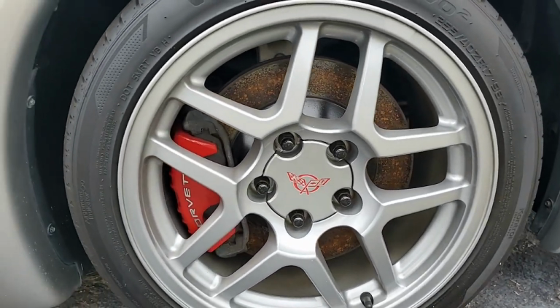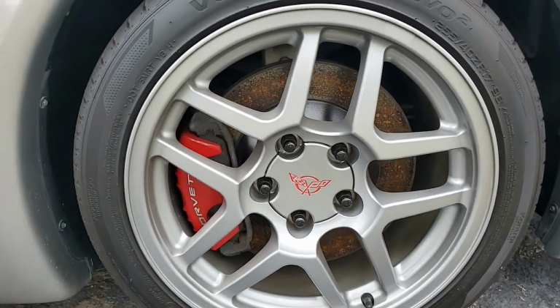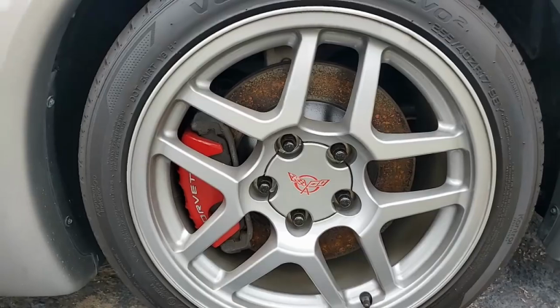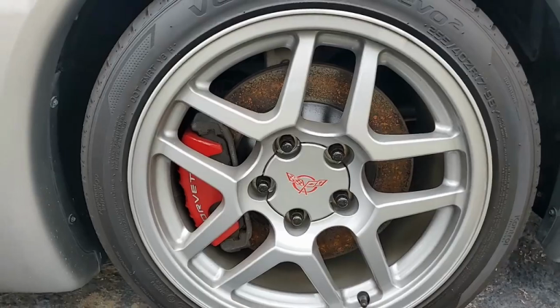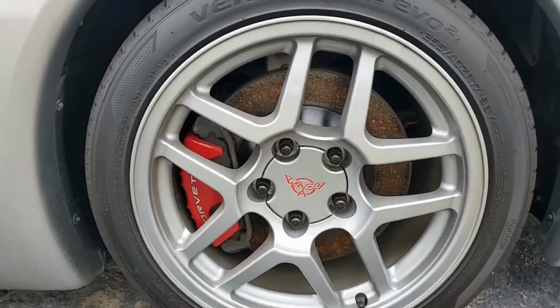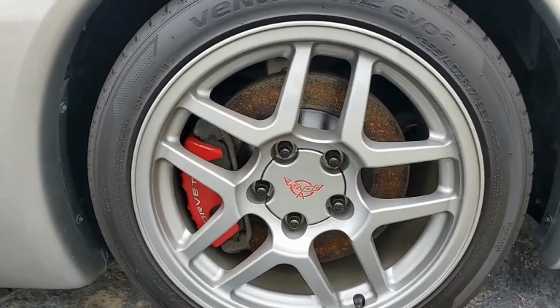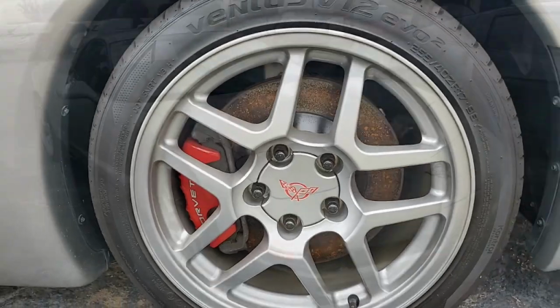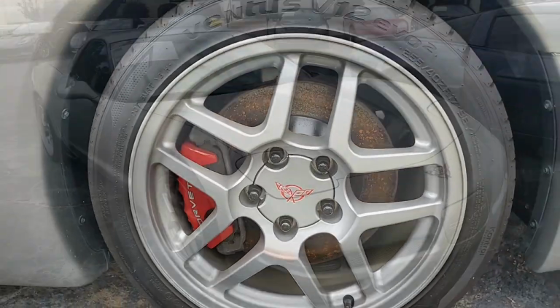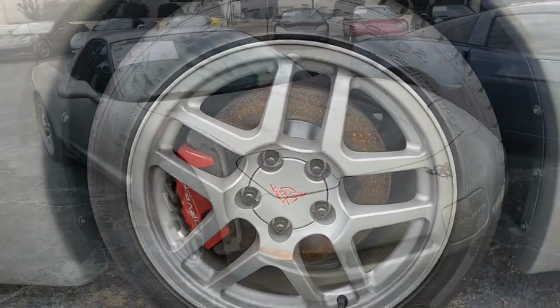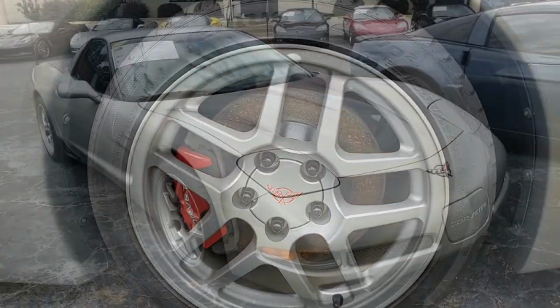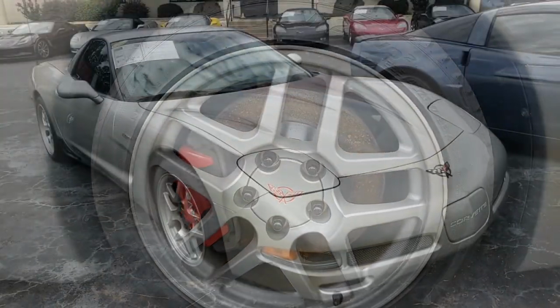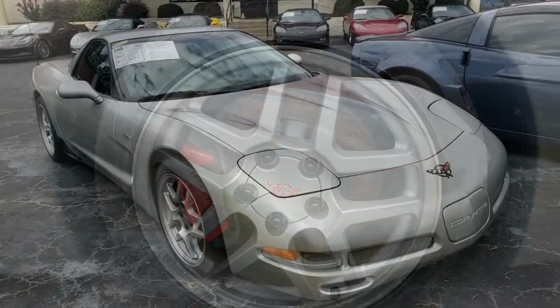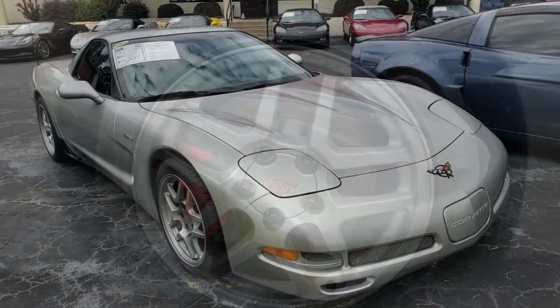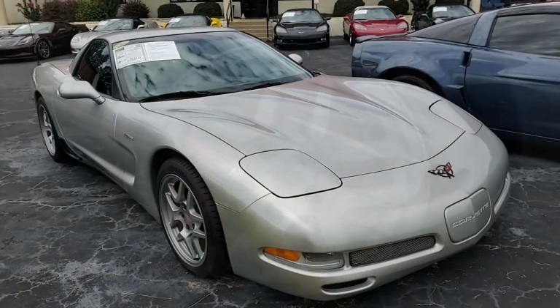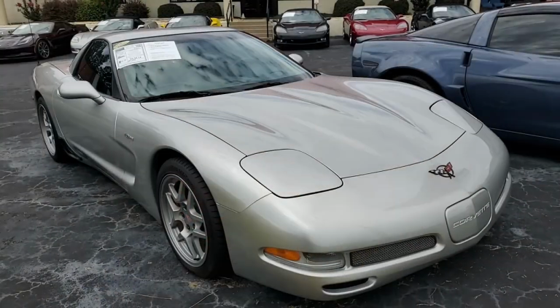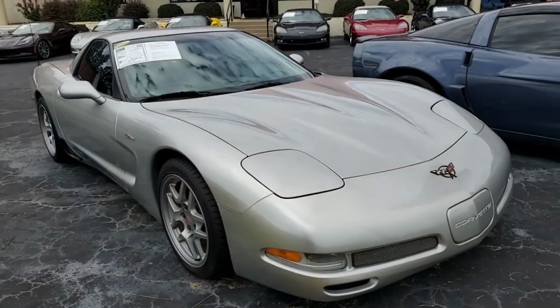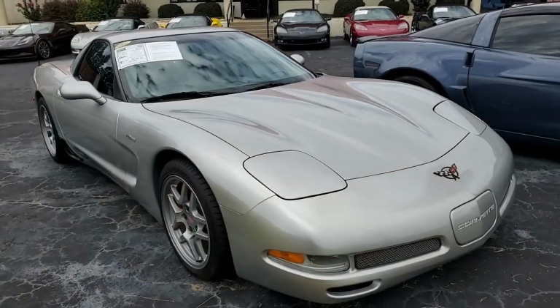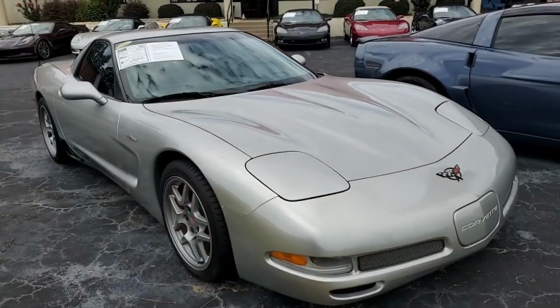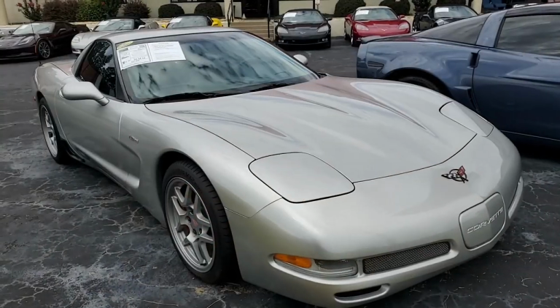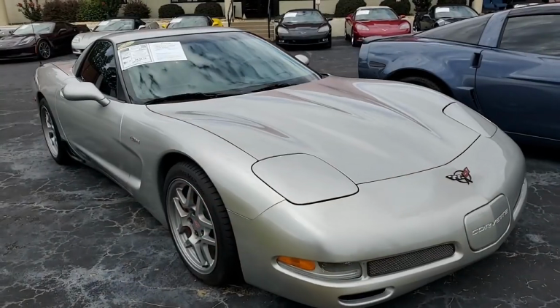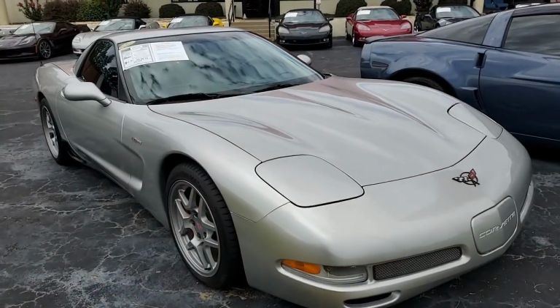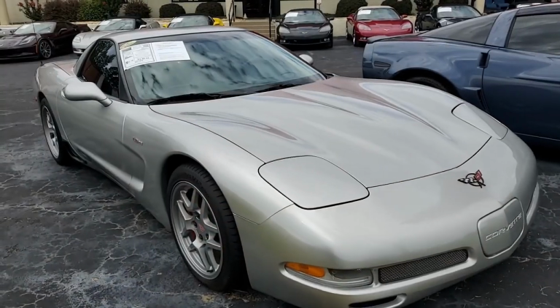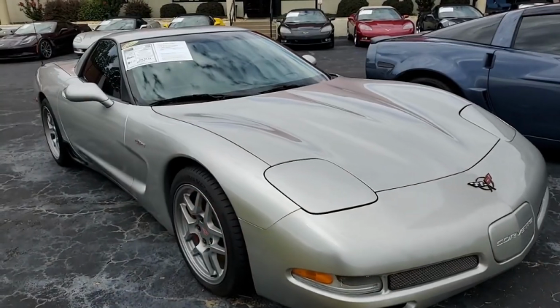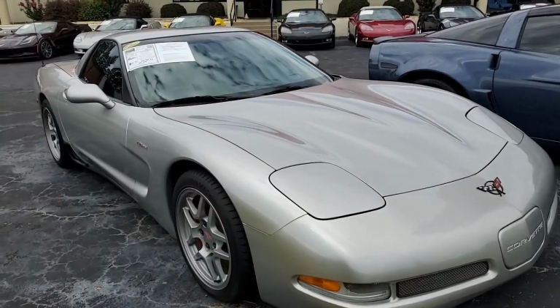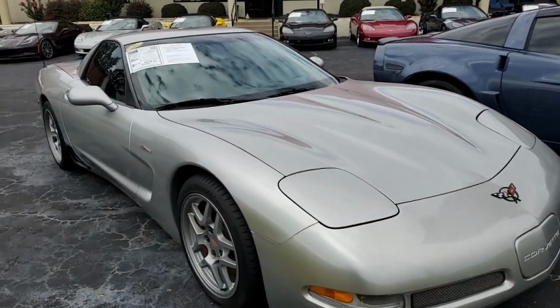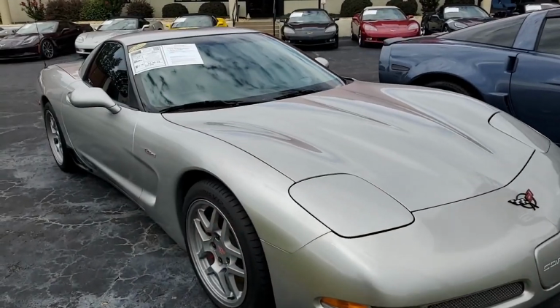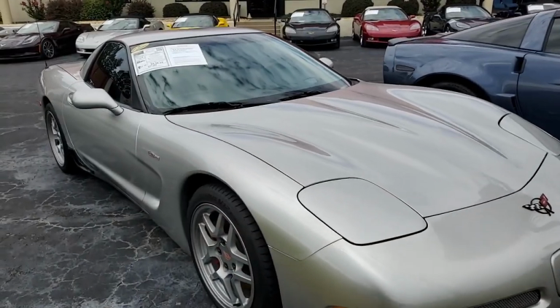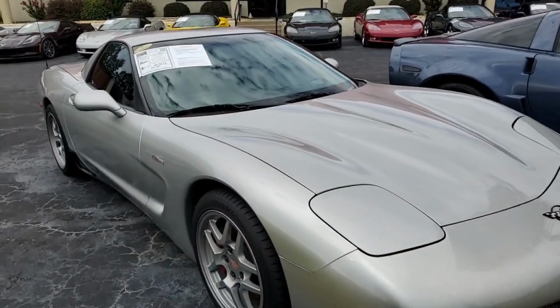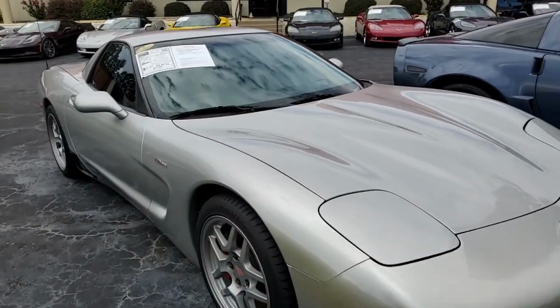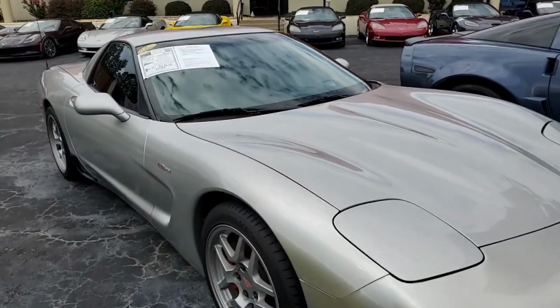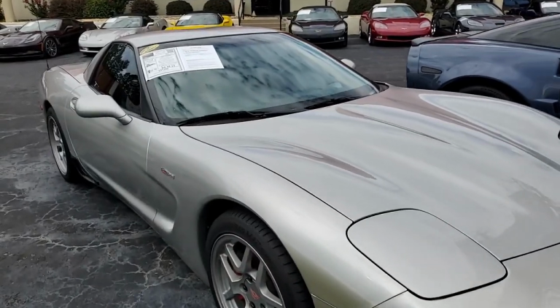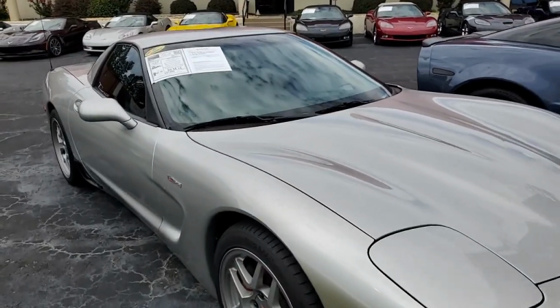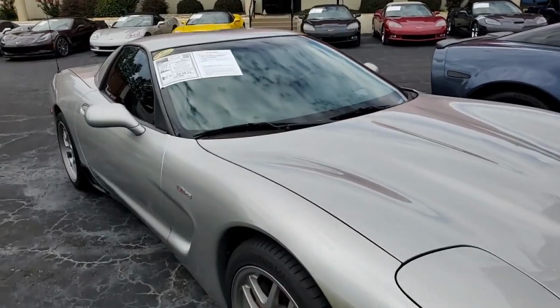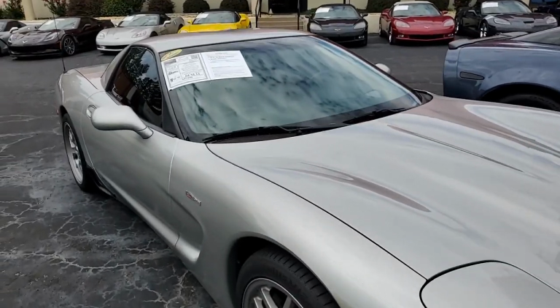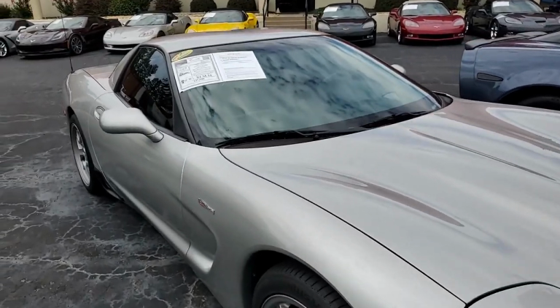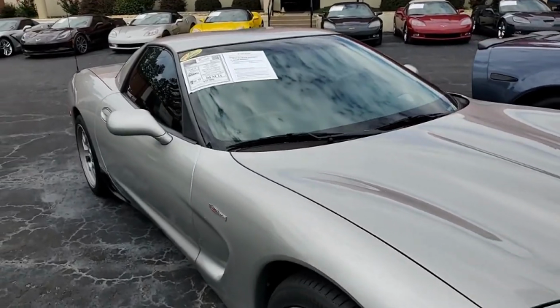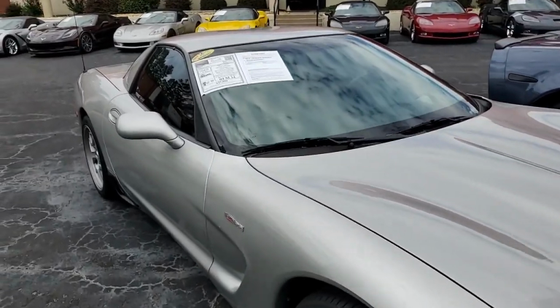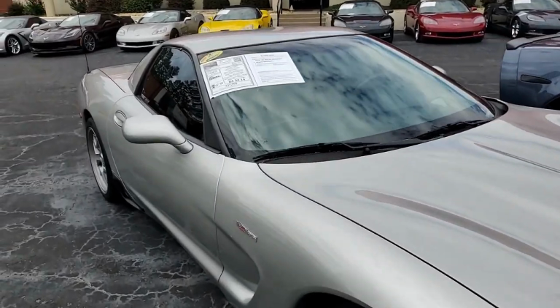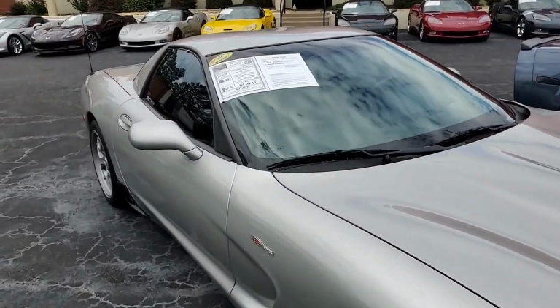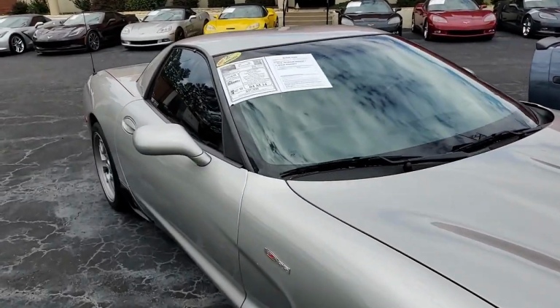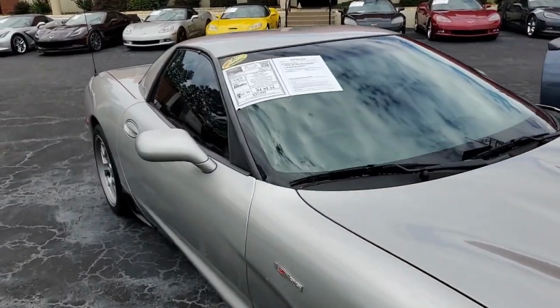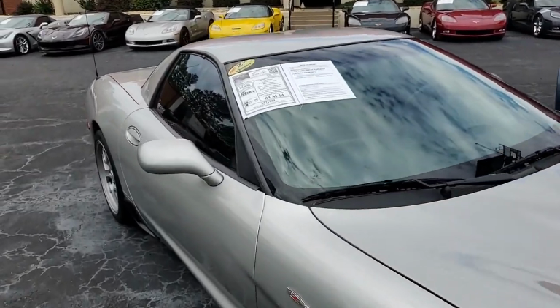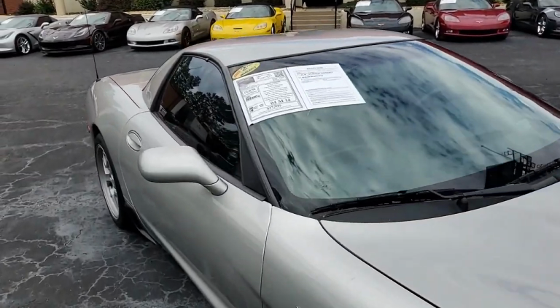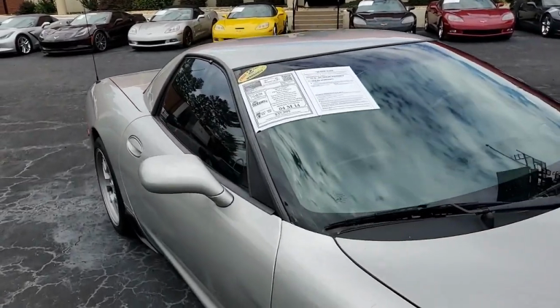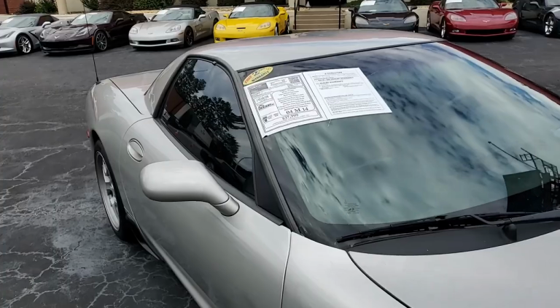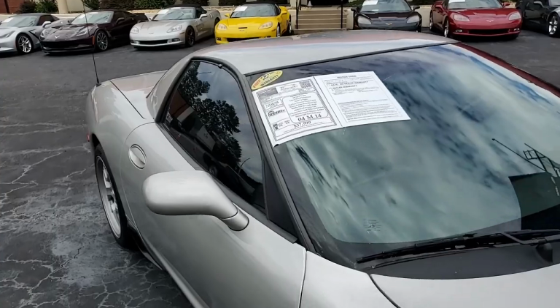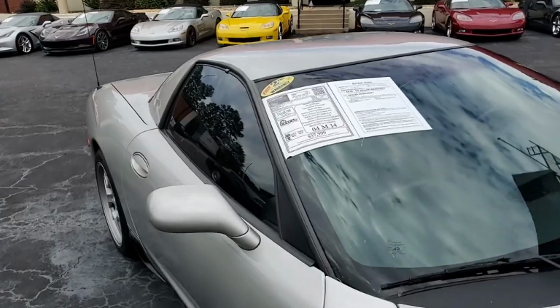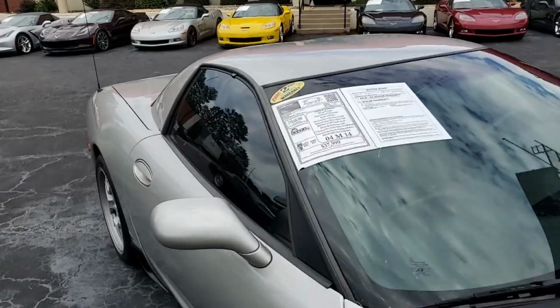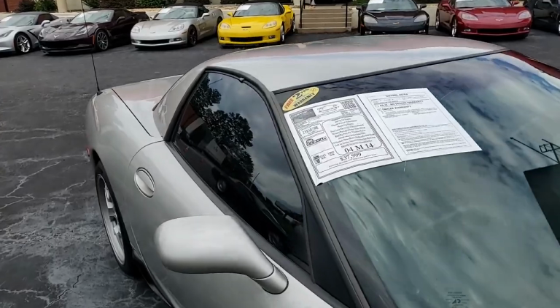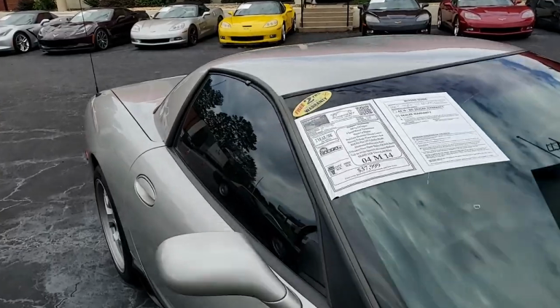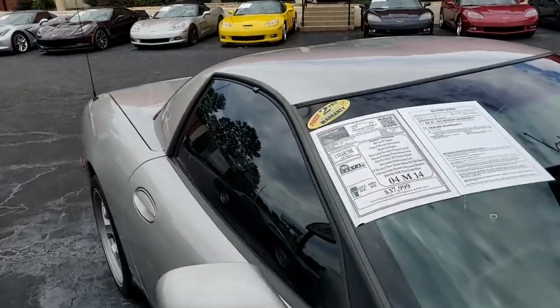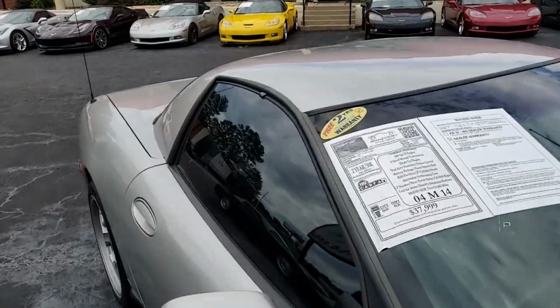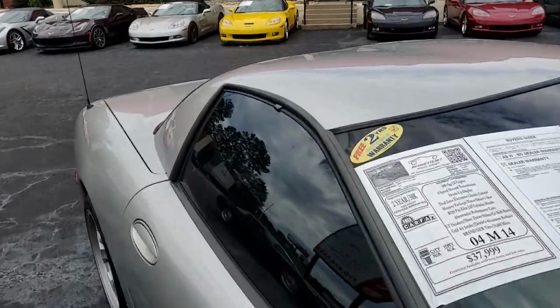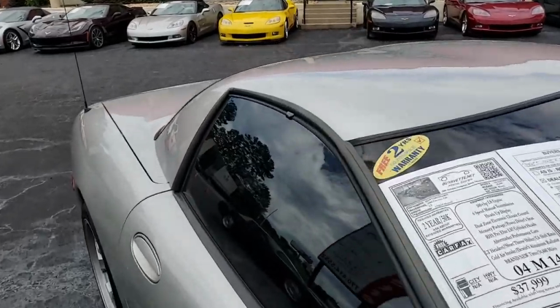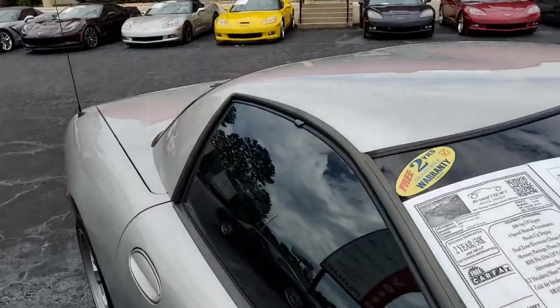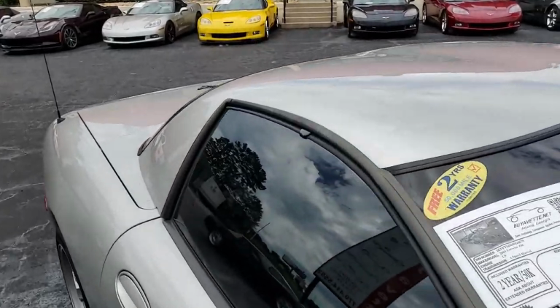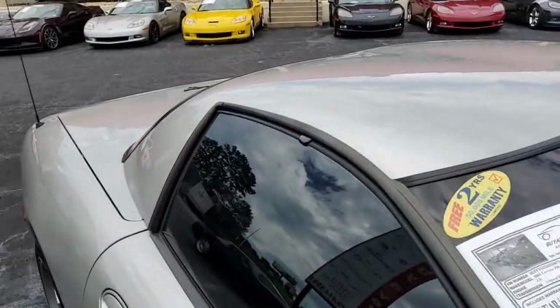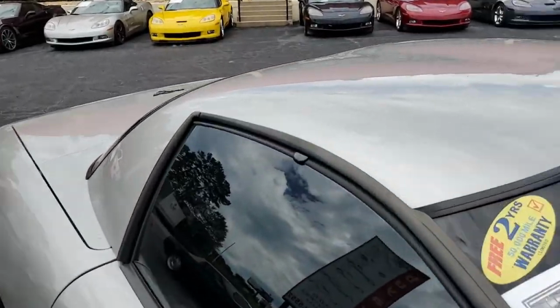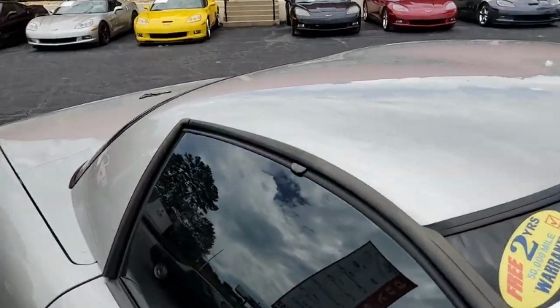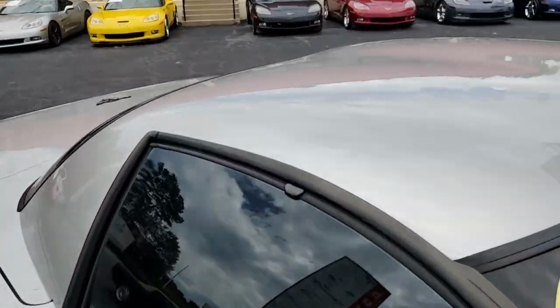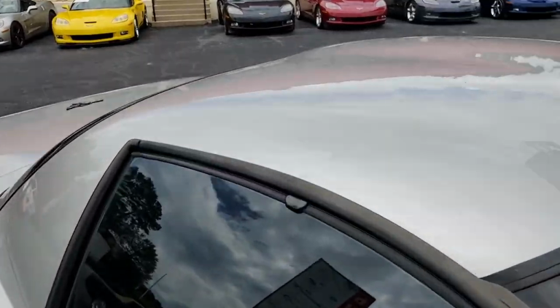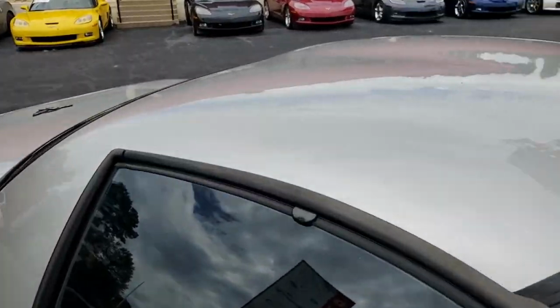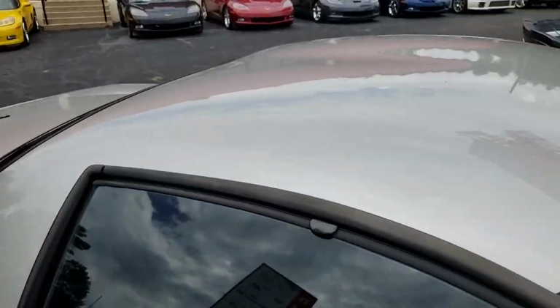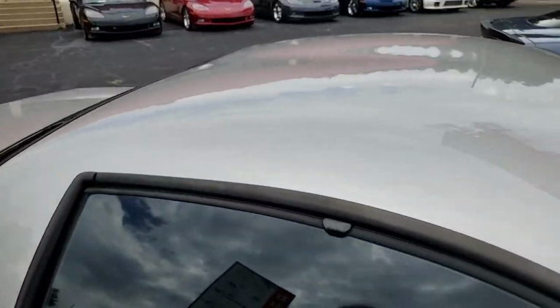The interior of this Z06 shows good condition factory leather seats, very good to excellent center console, and a very good steering wheel.